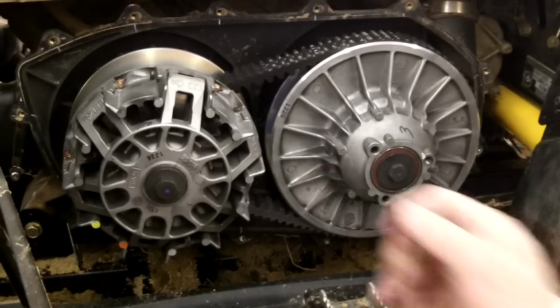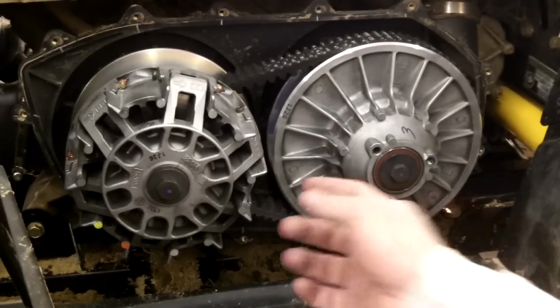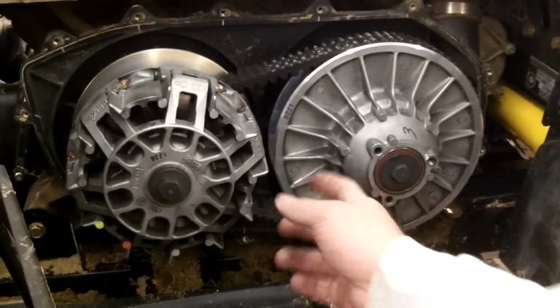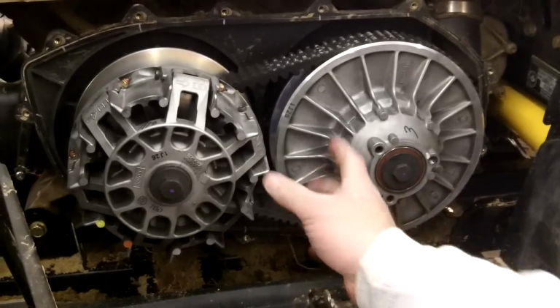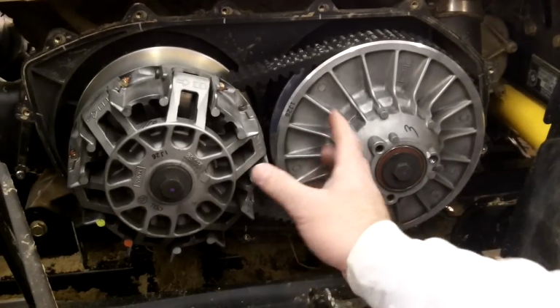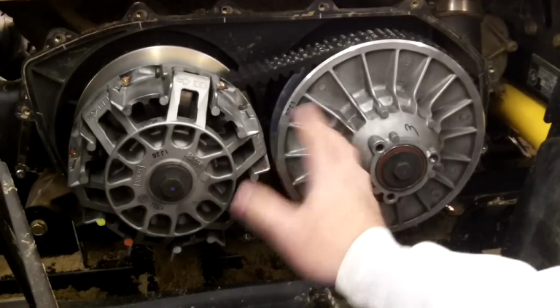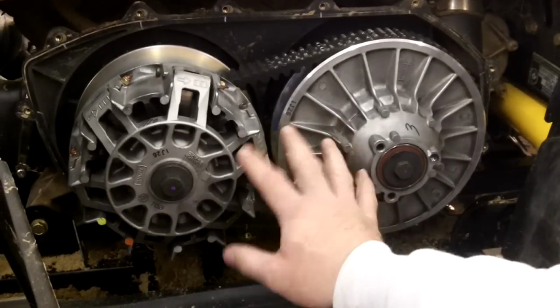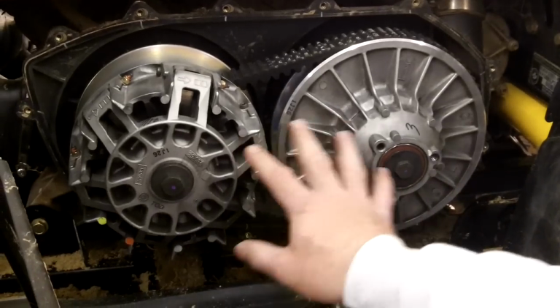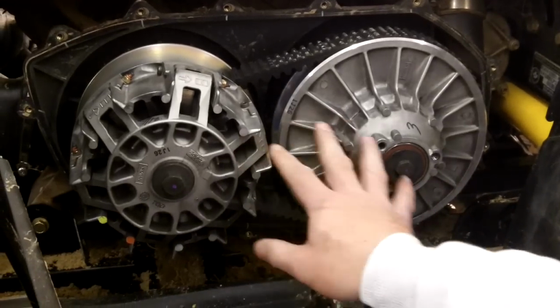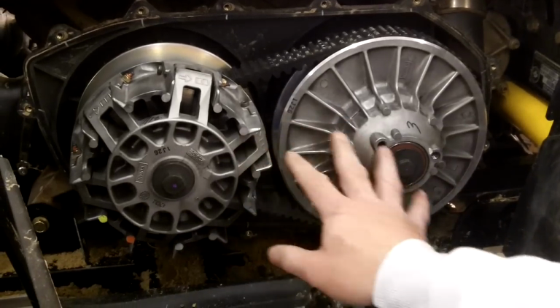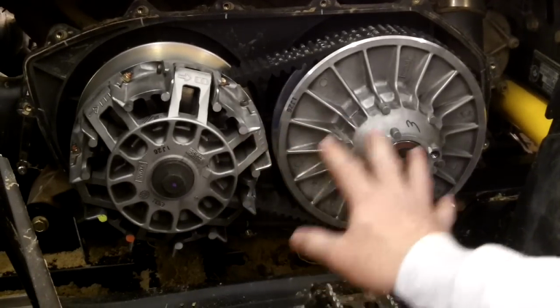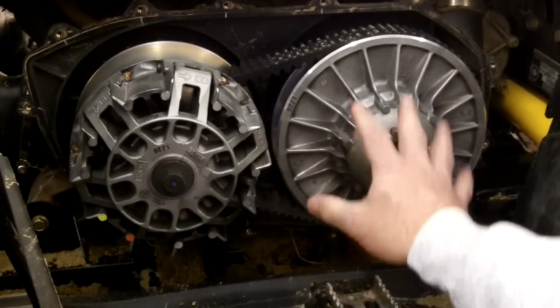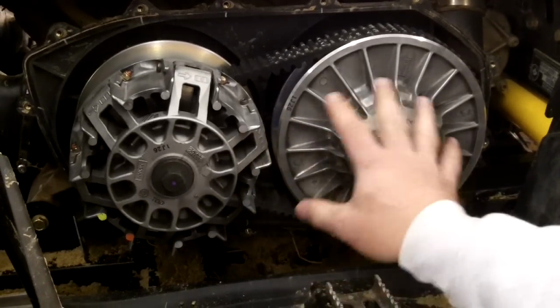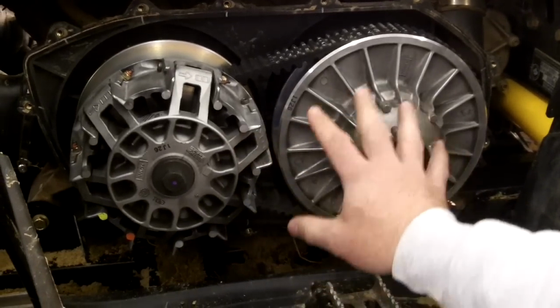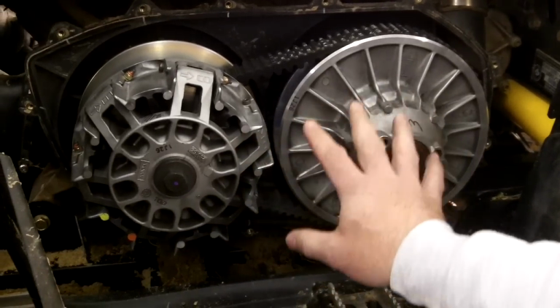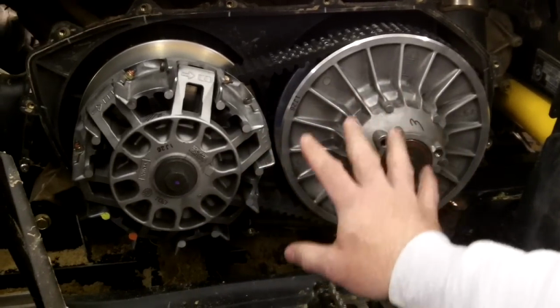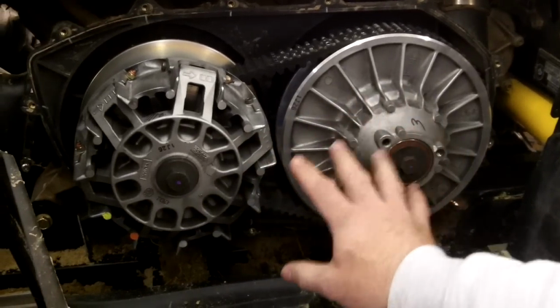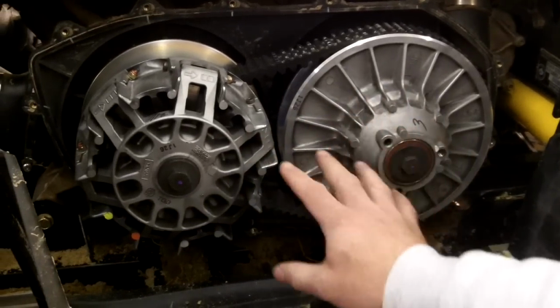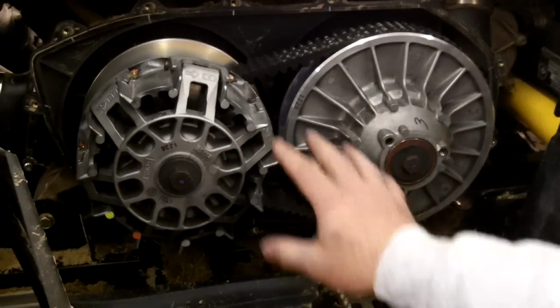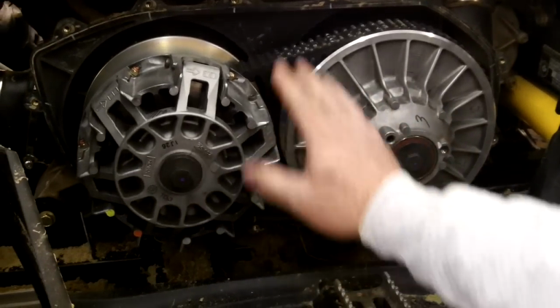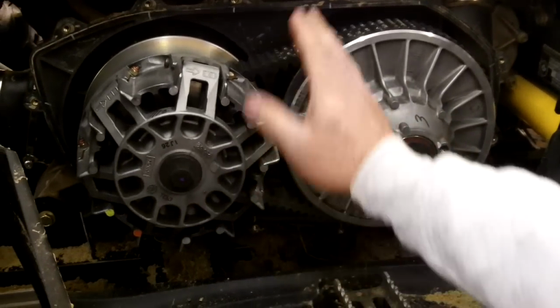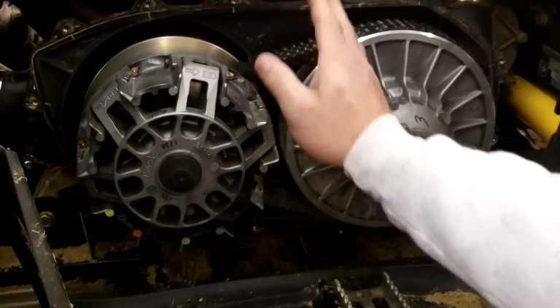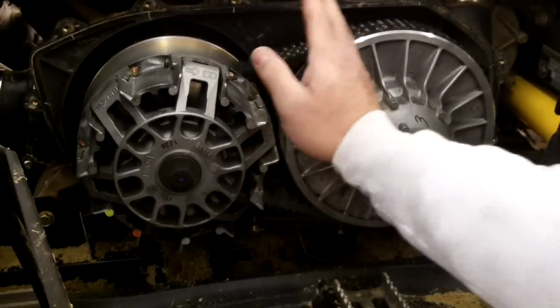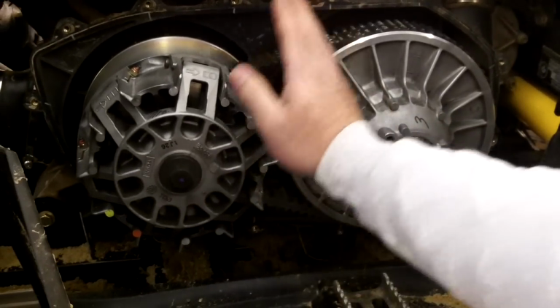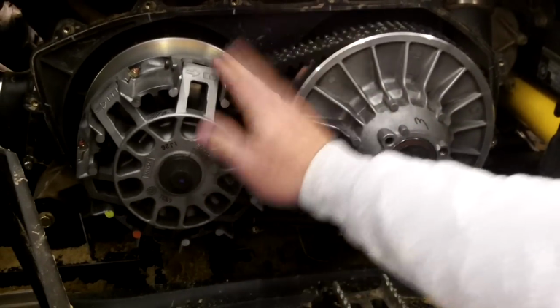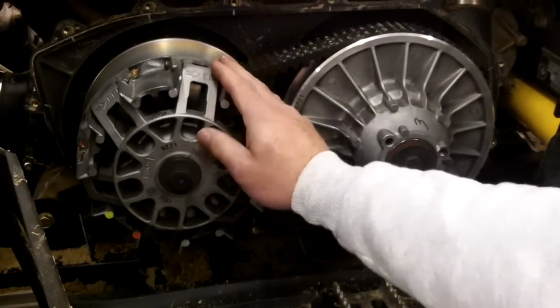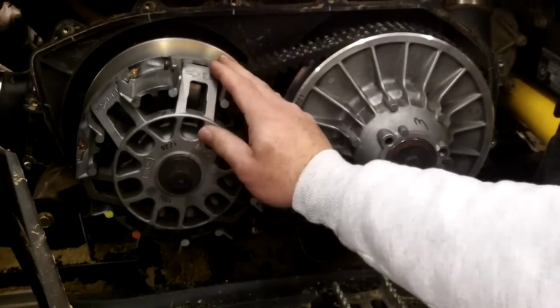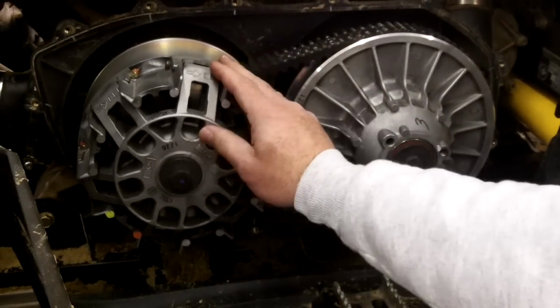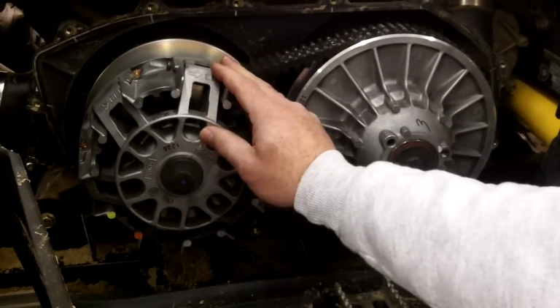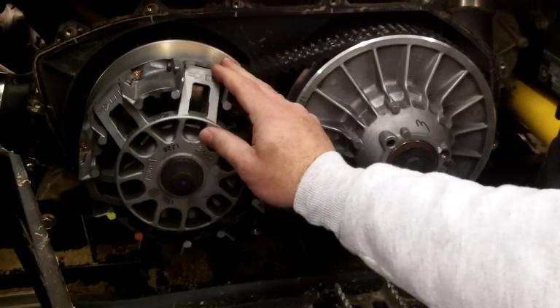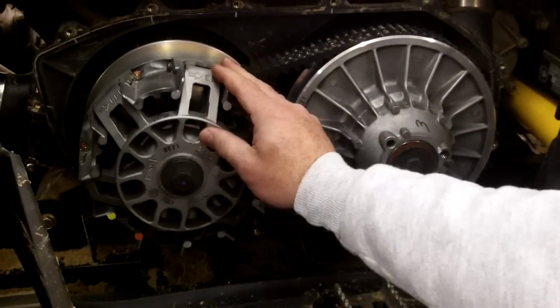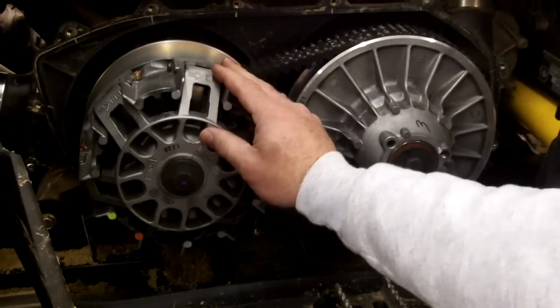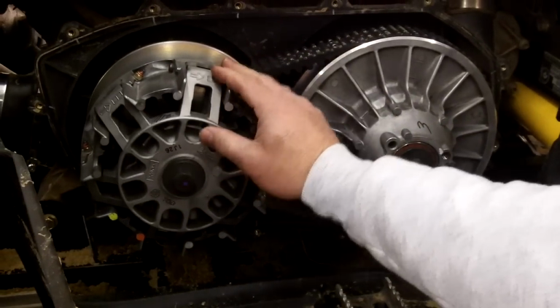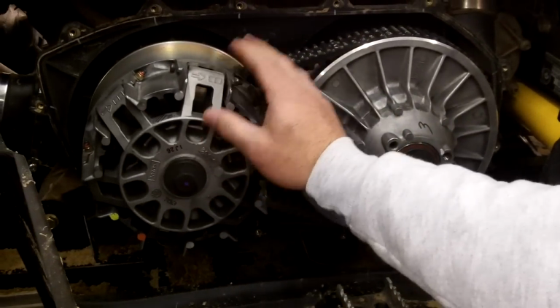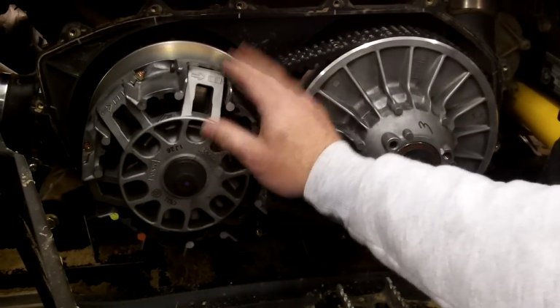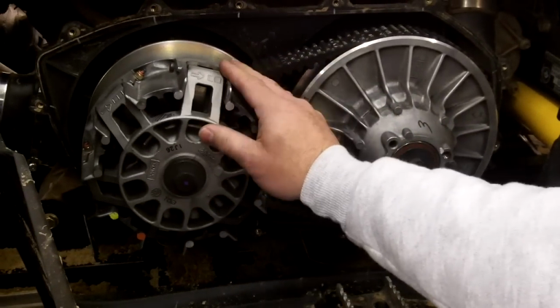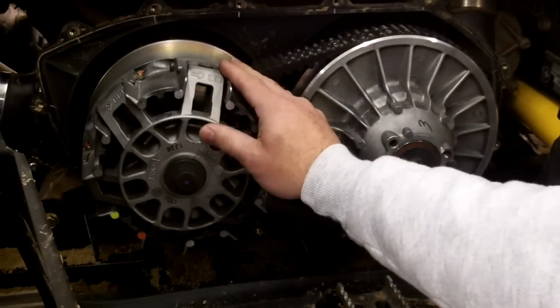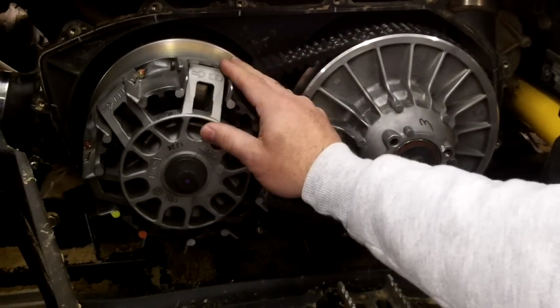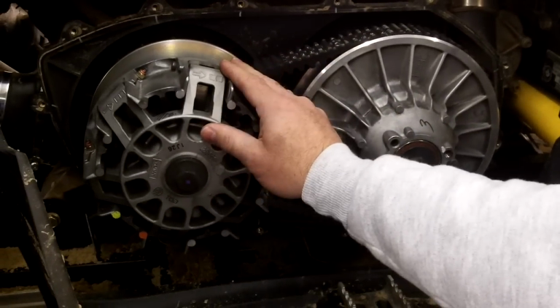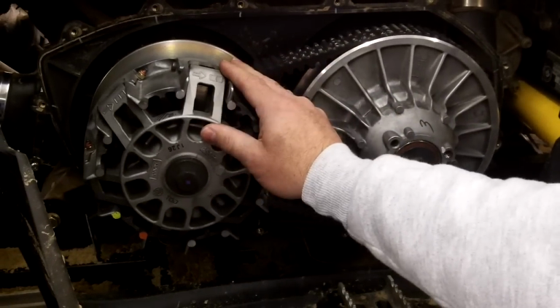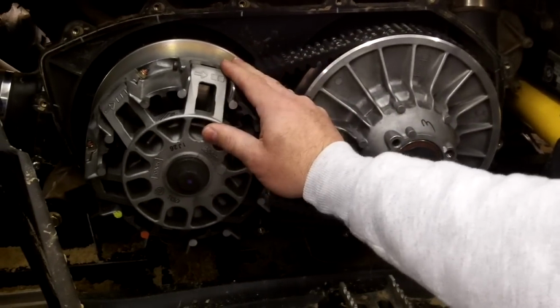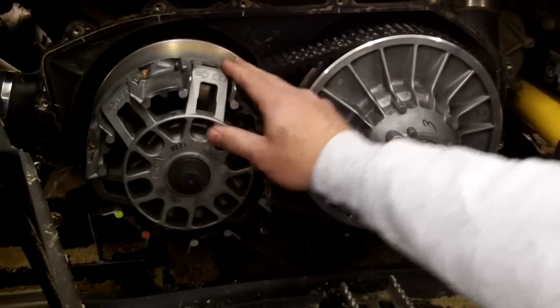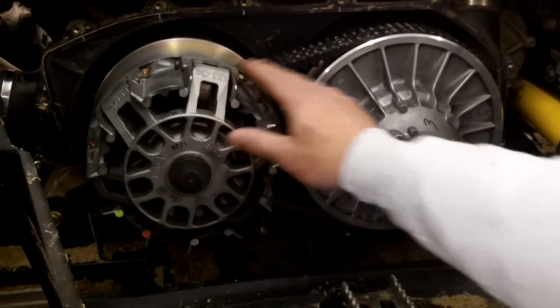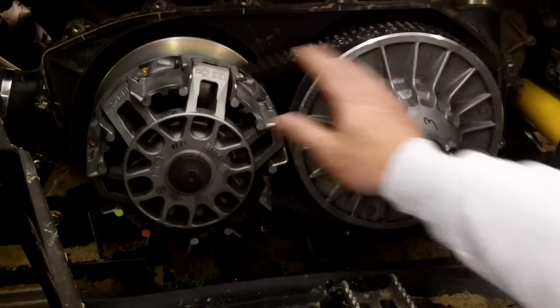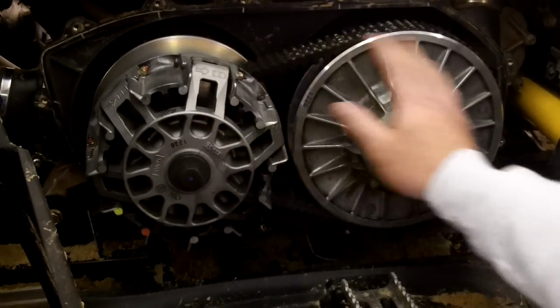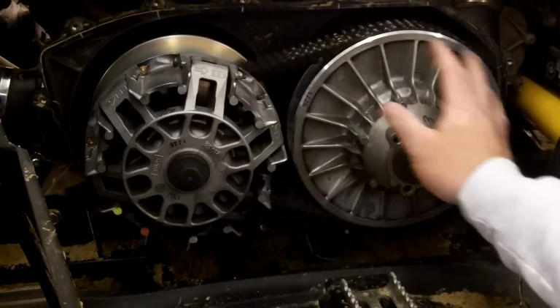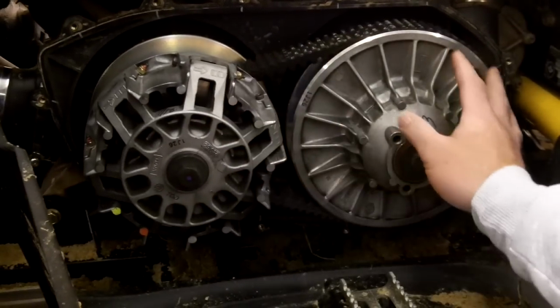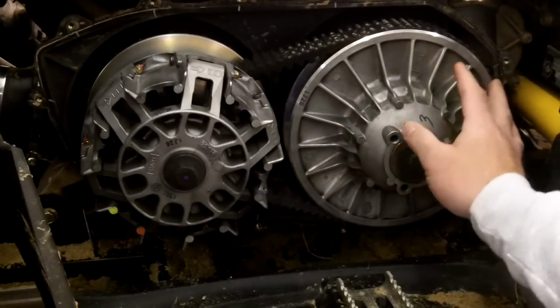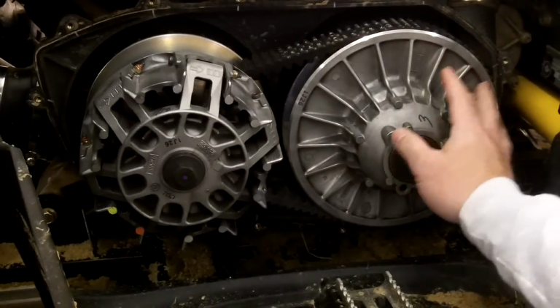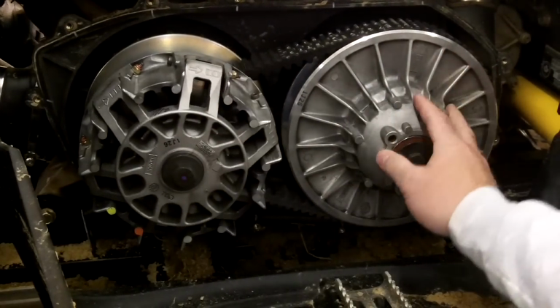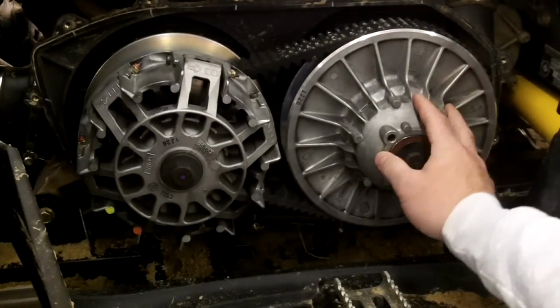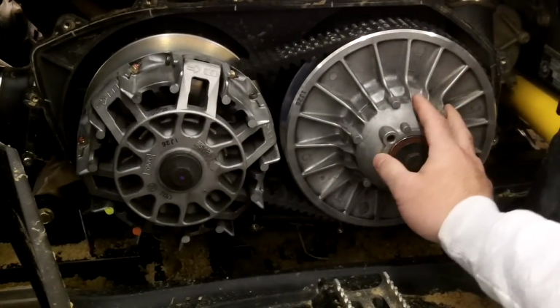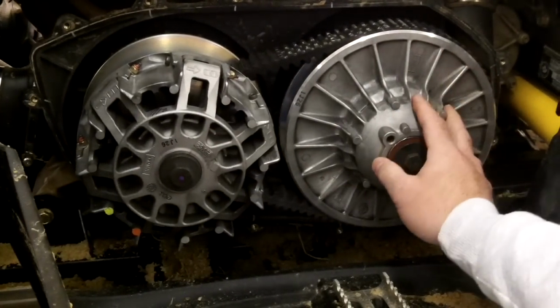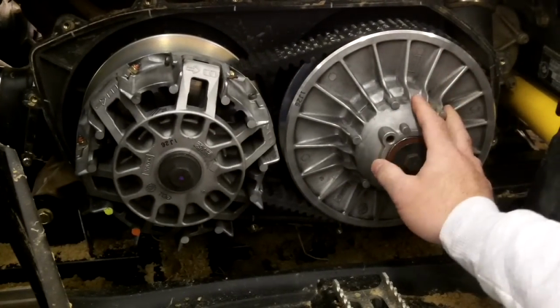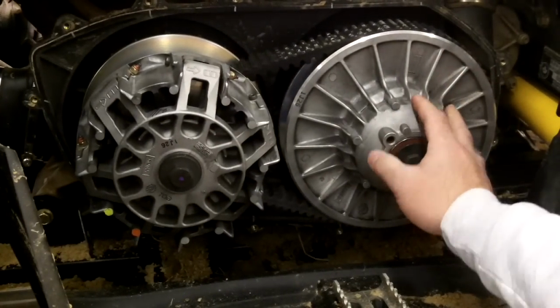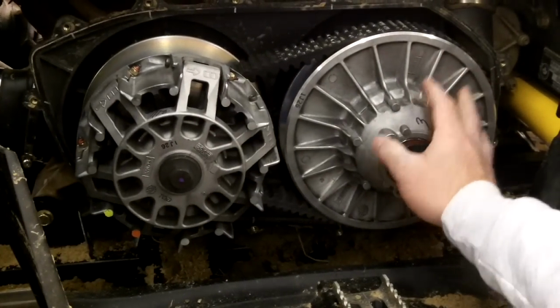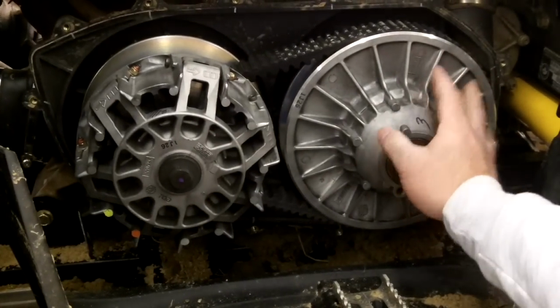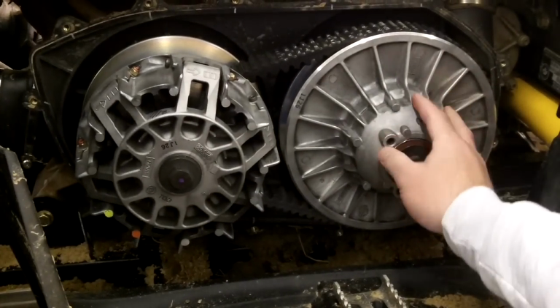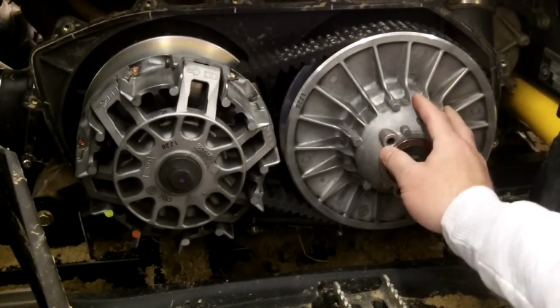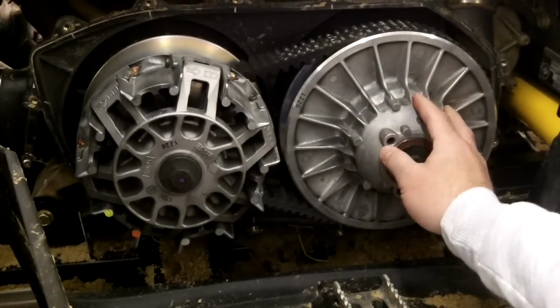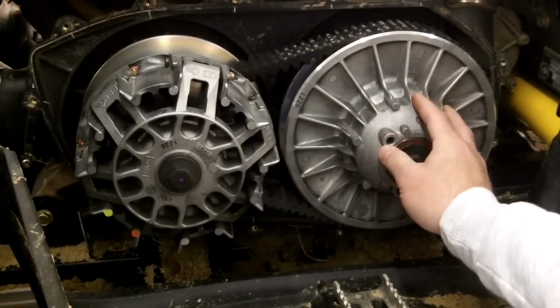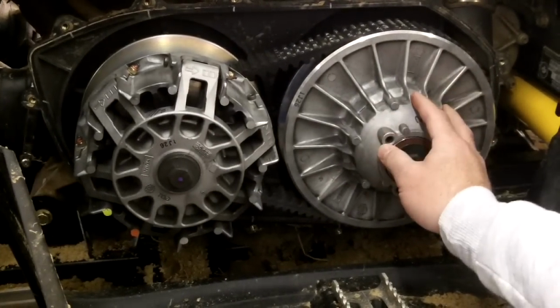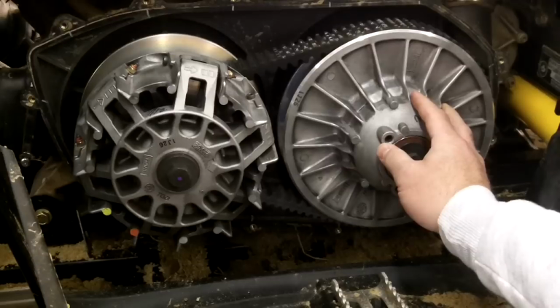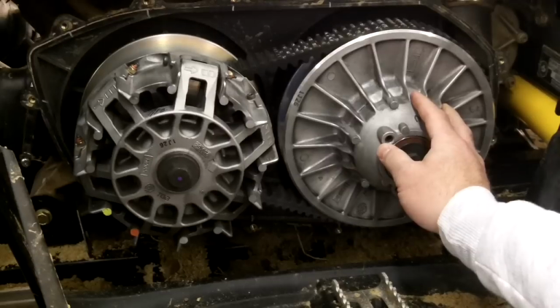Here's the clutch covers off. This is going to be your primary clutch, or the driver clutch. This is your secondary clutch, or the driven clutch.